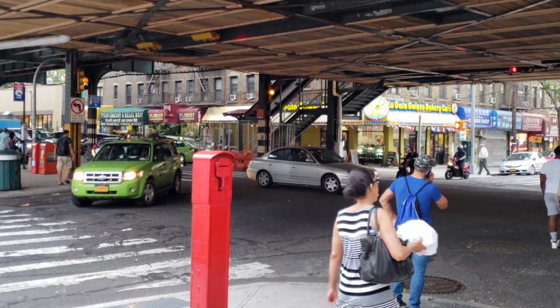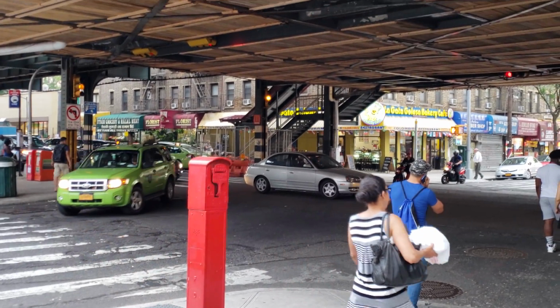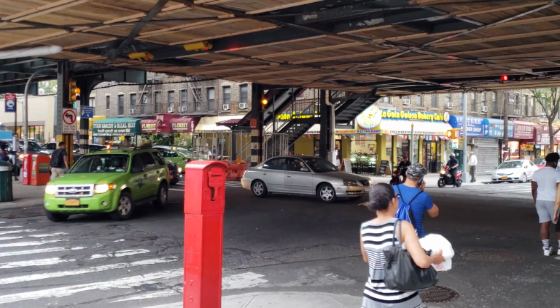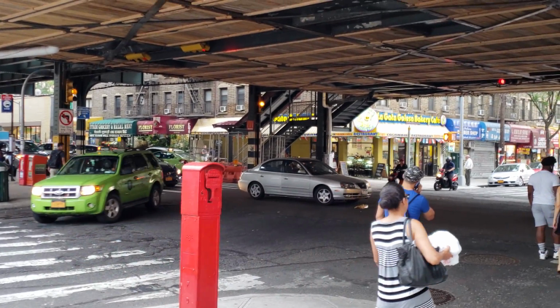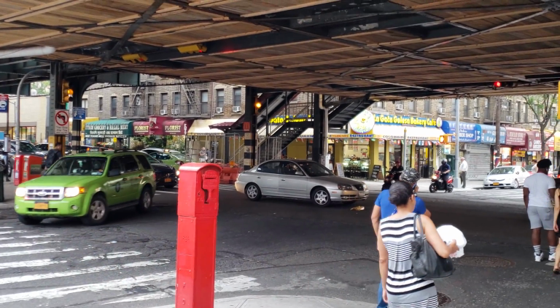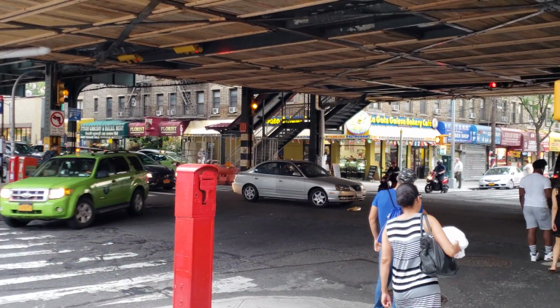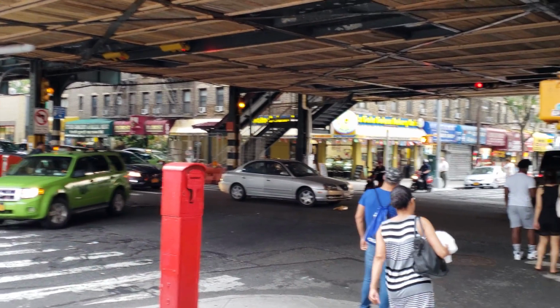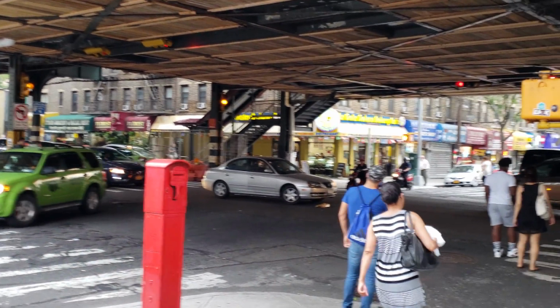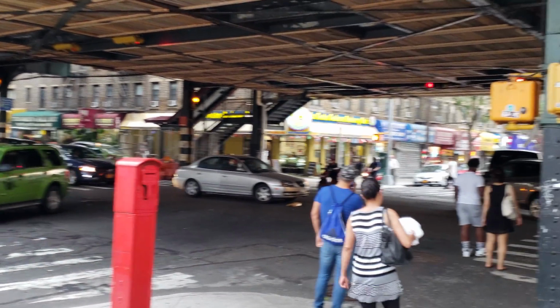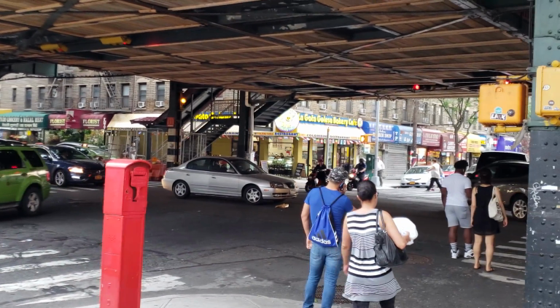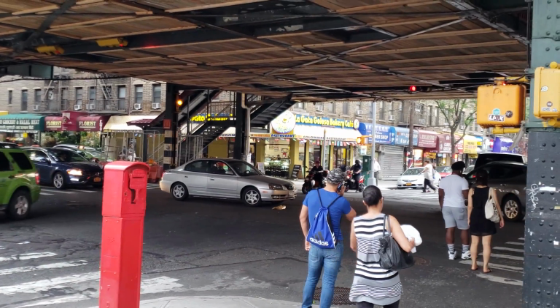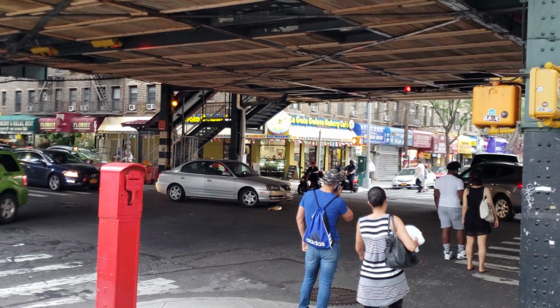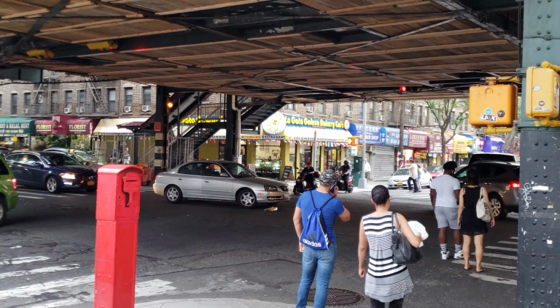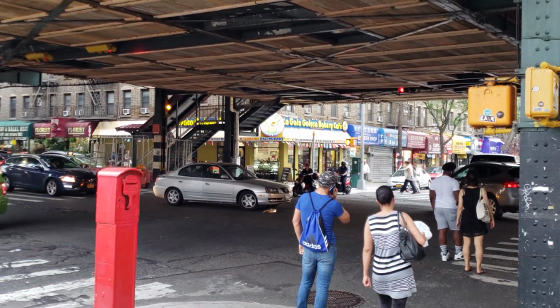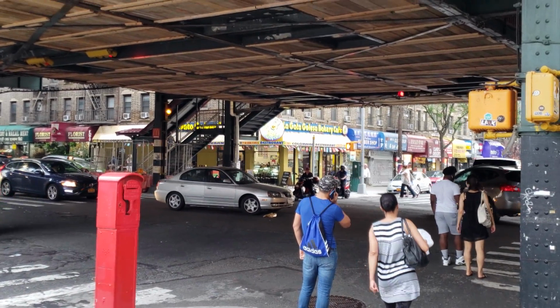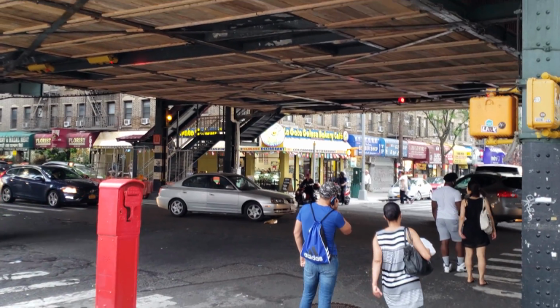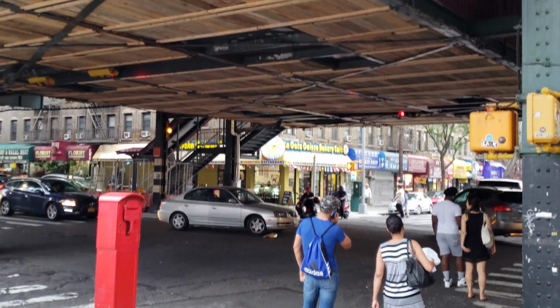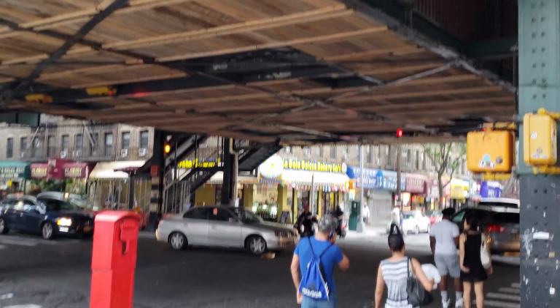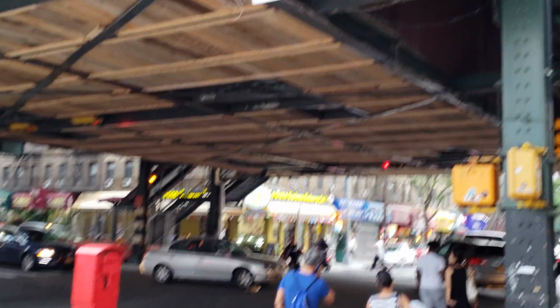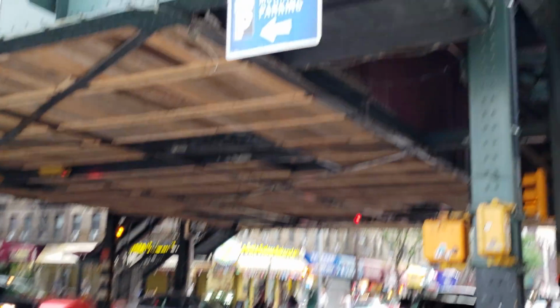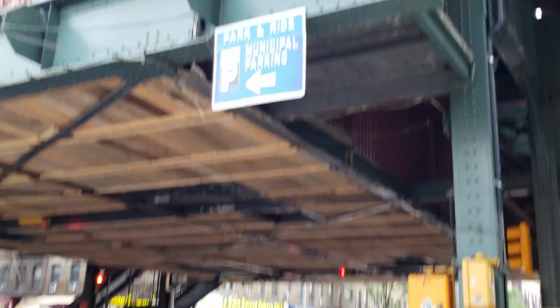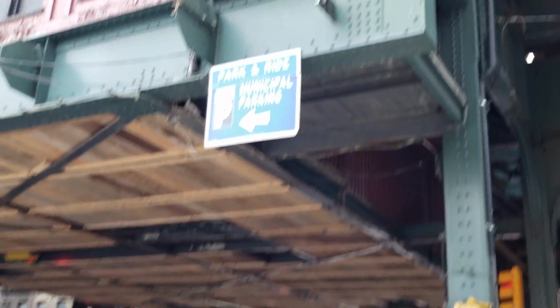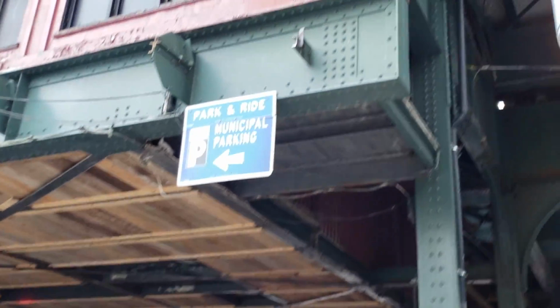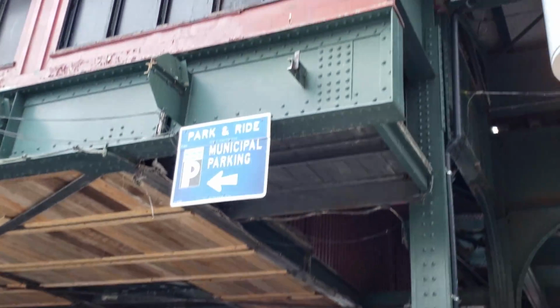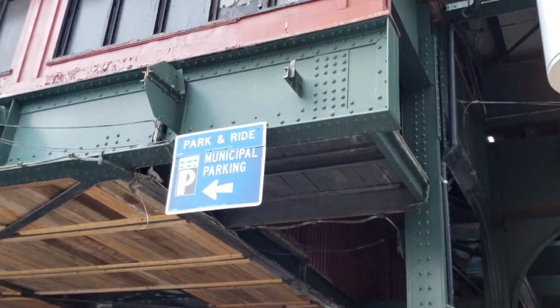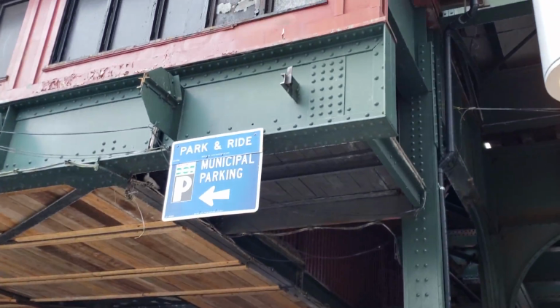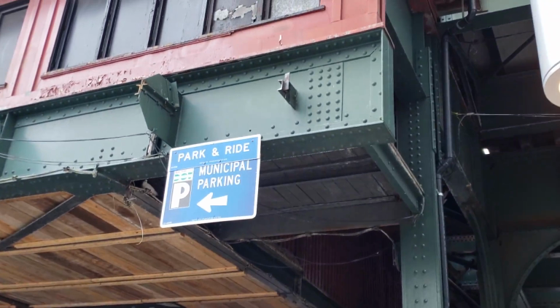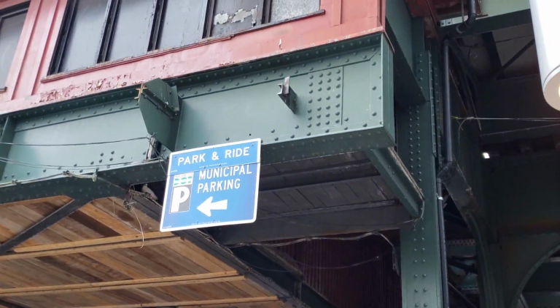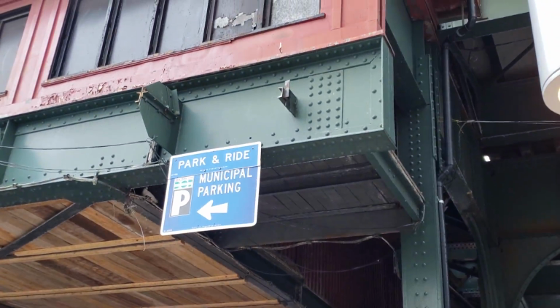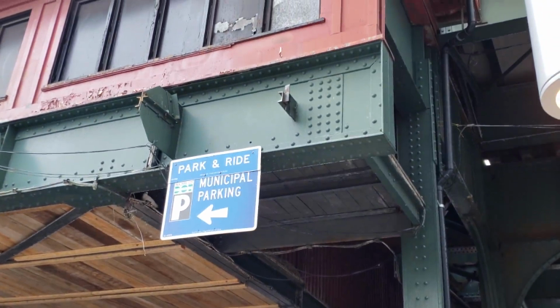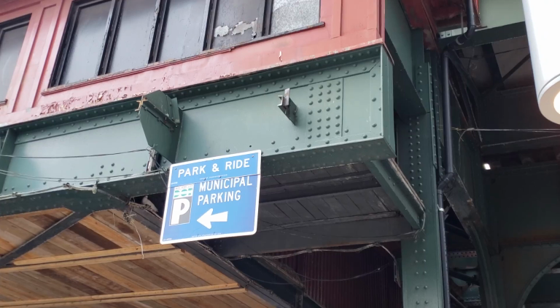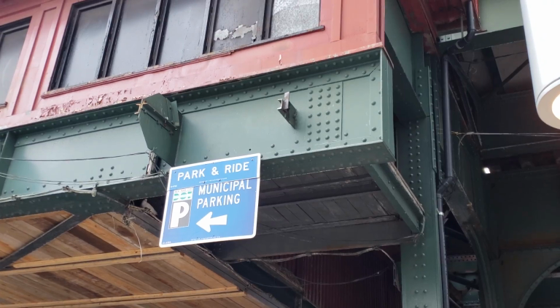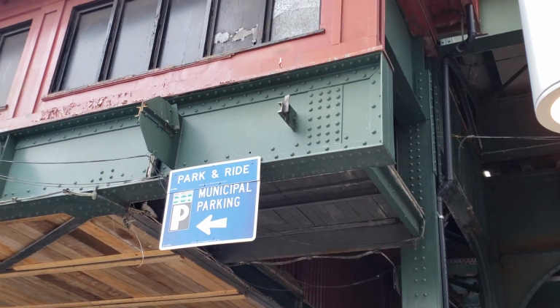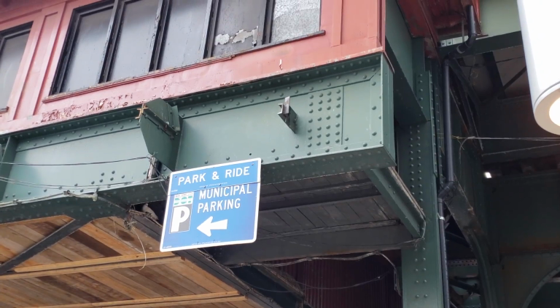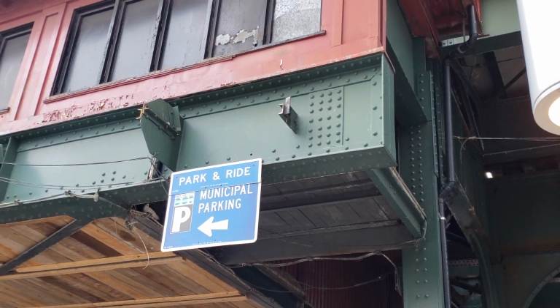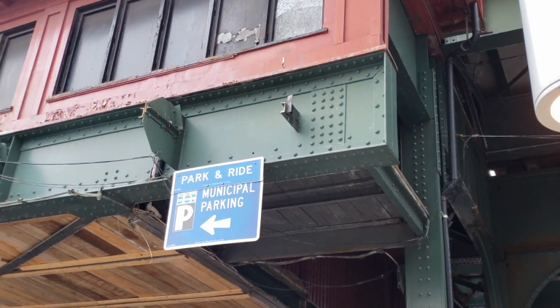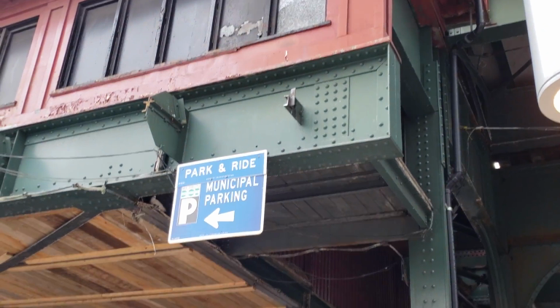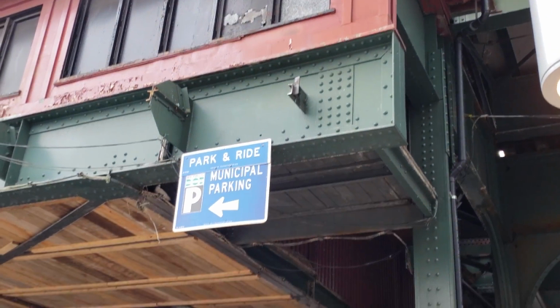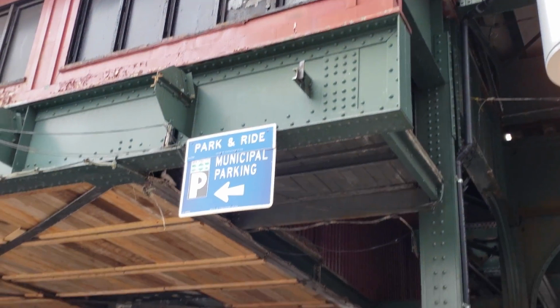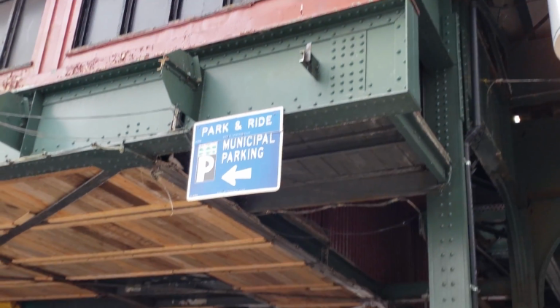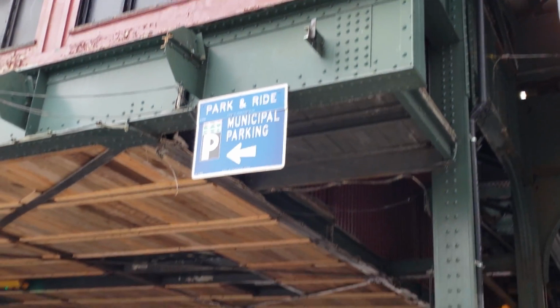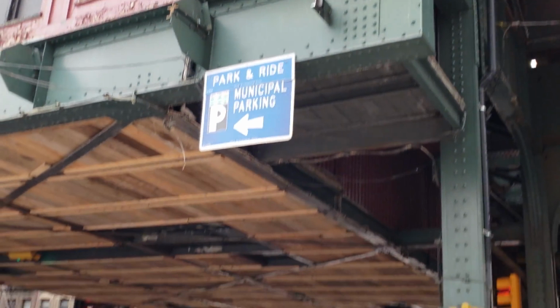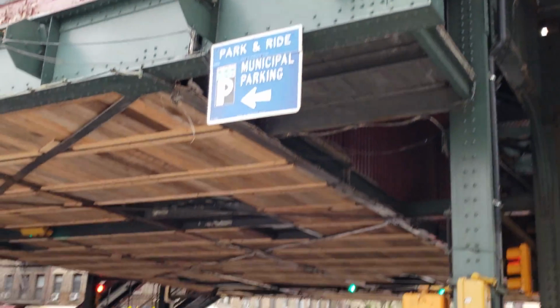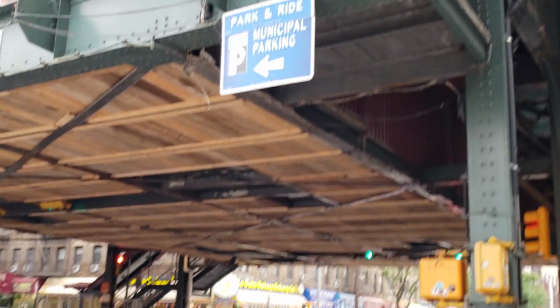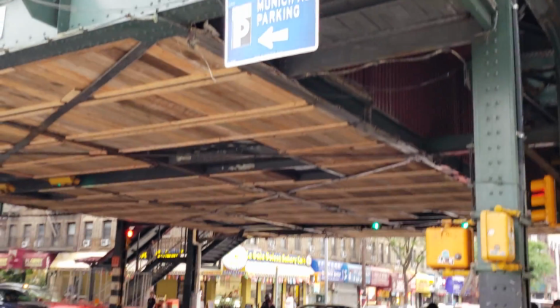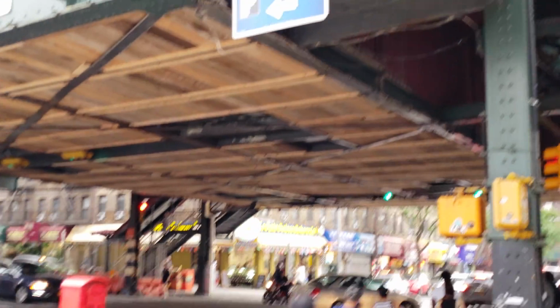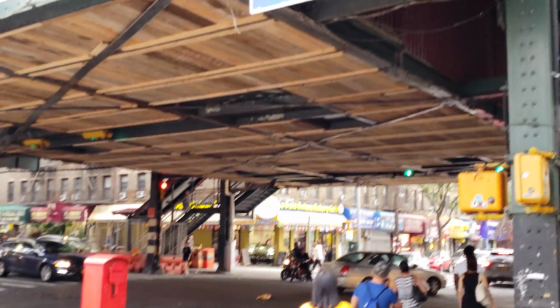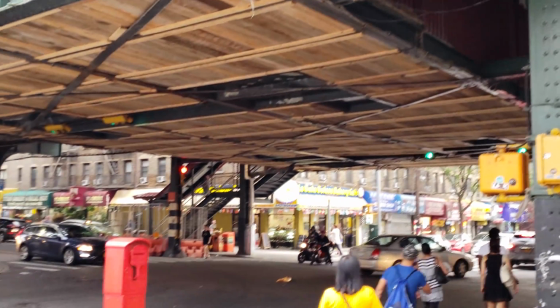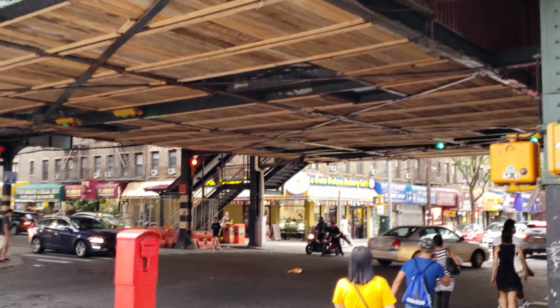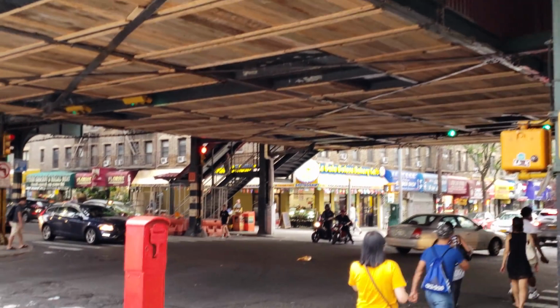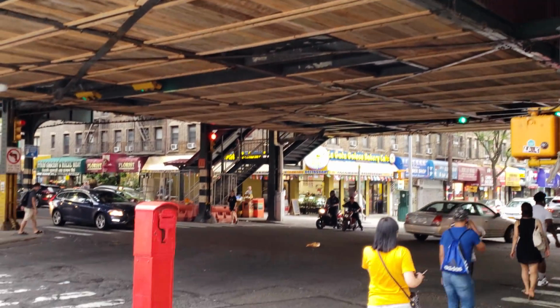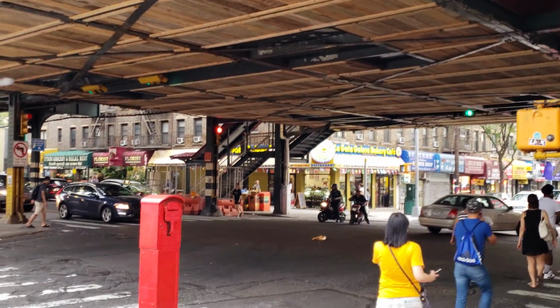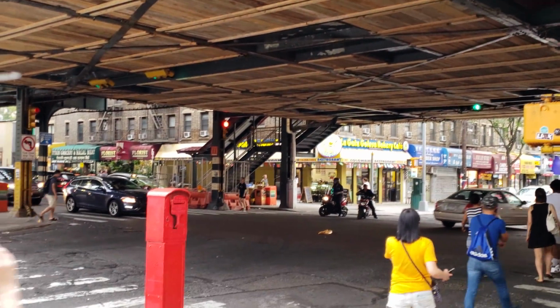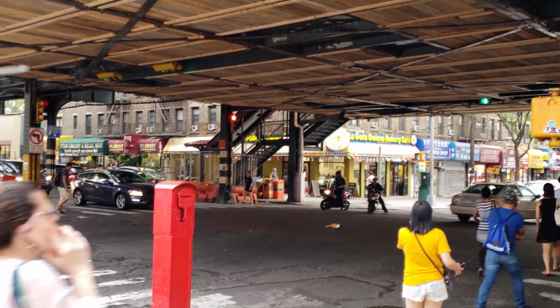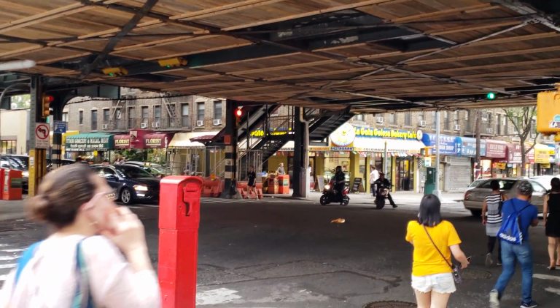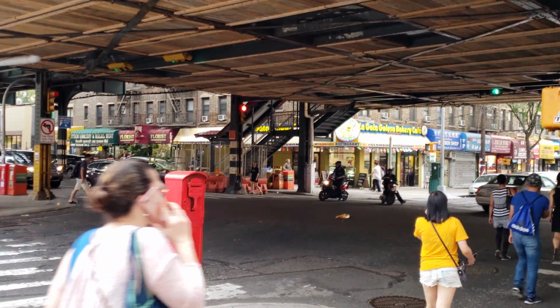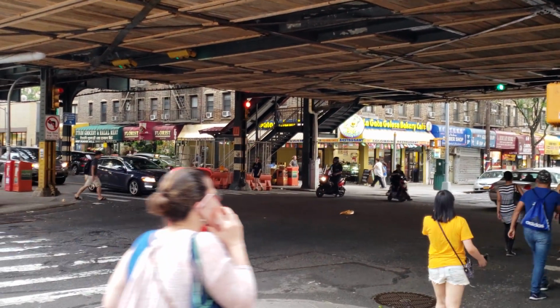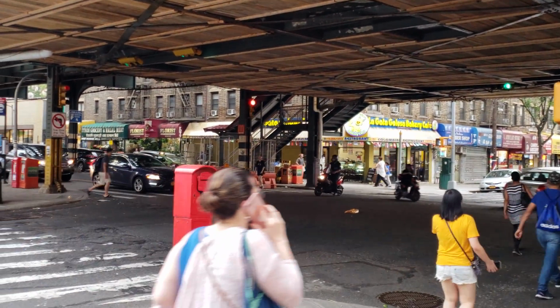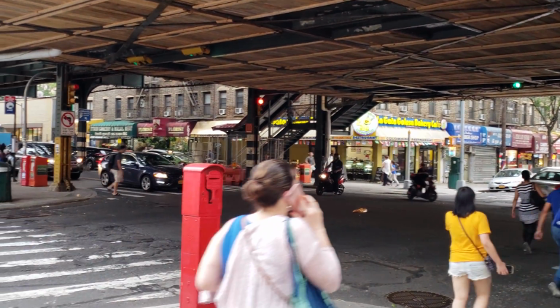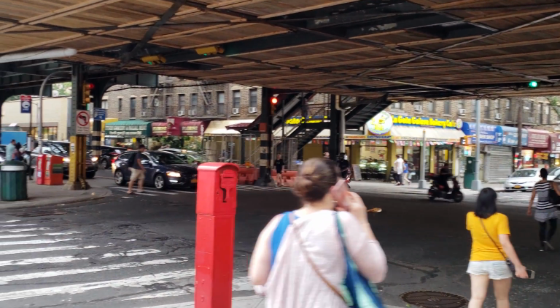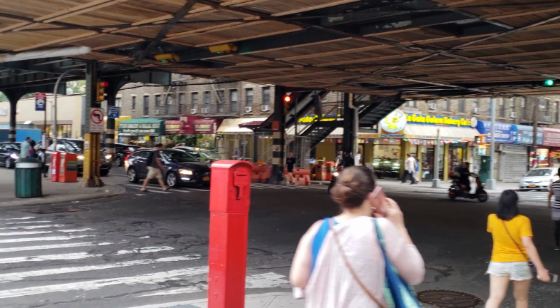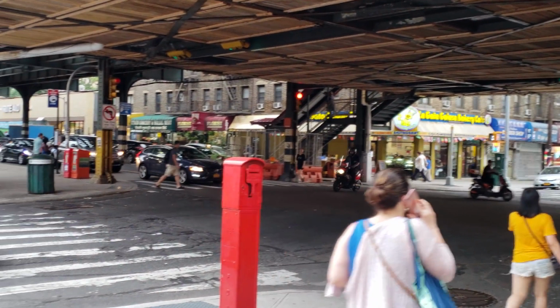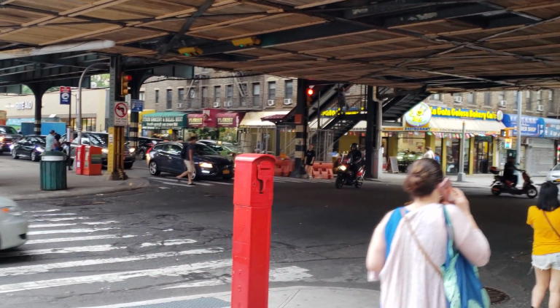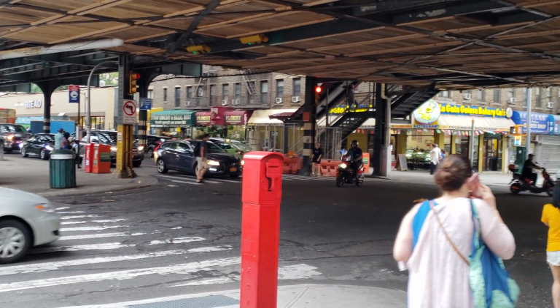The mic quality on this is pretty good, really loud. We have the subways overhead there, but I think you guys can hear my voice on the camera.